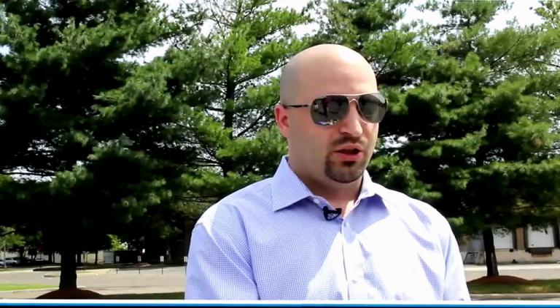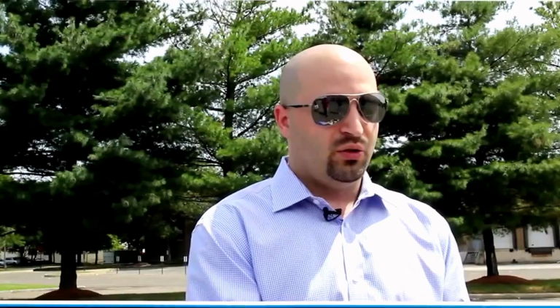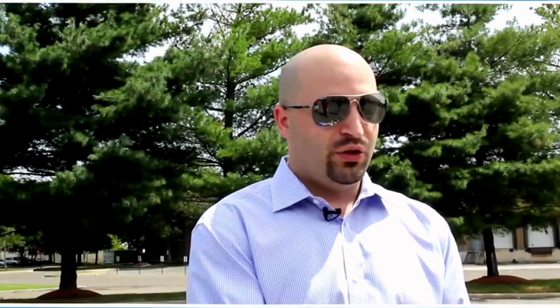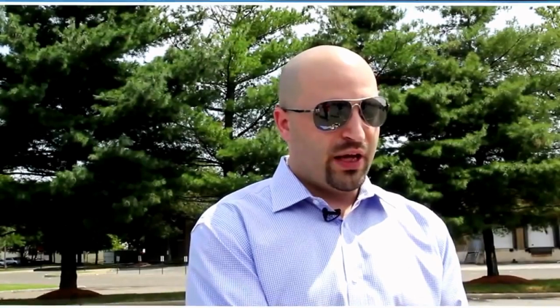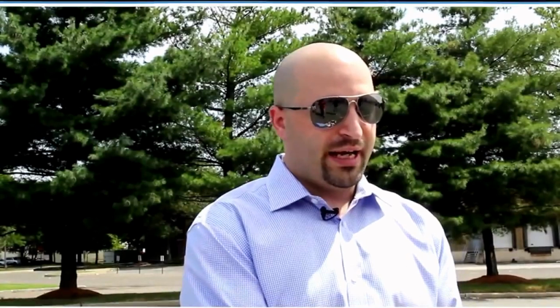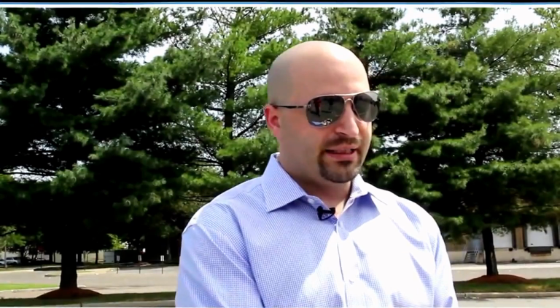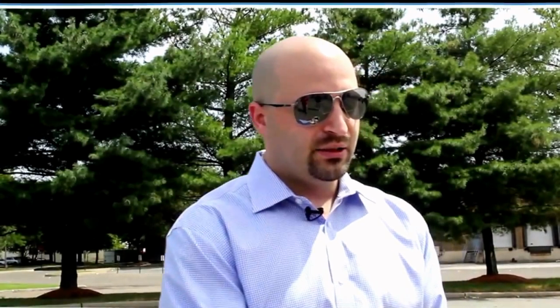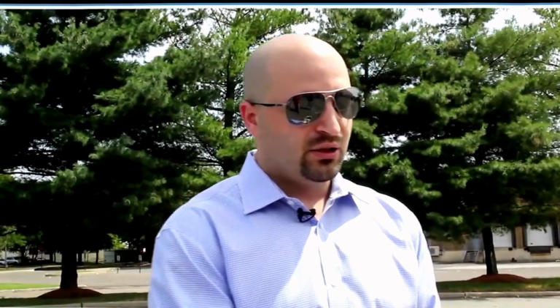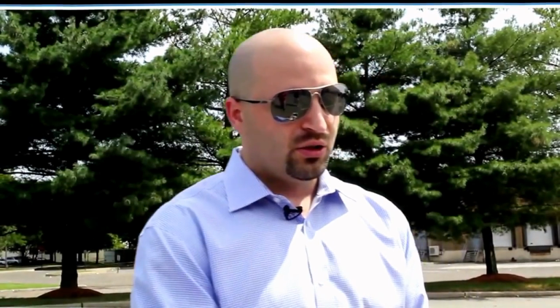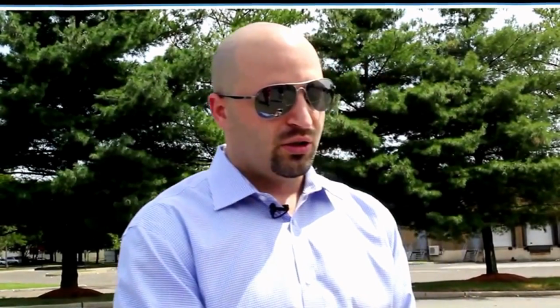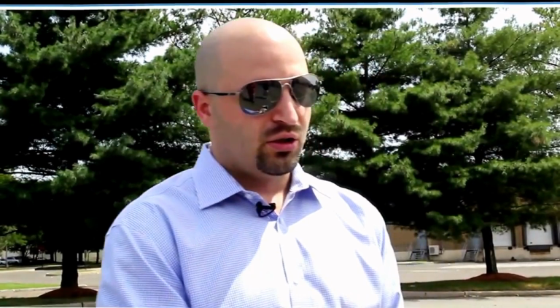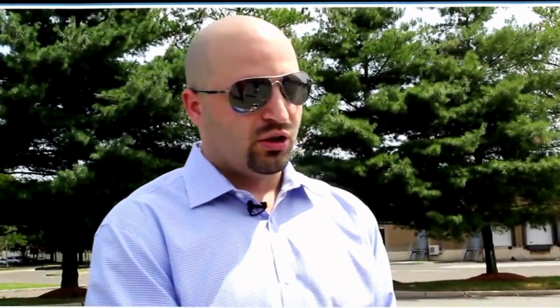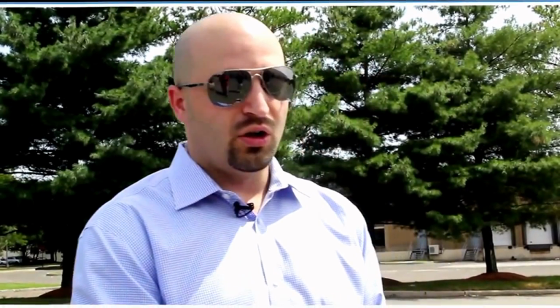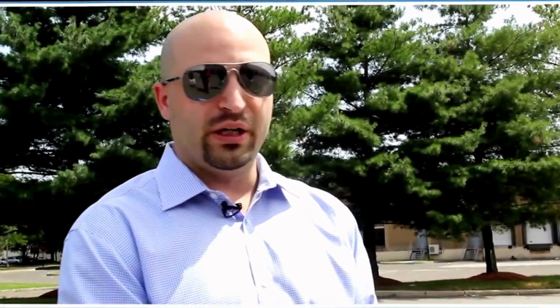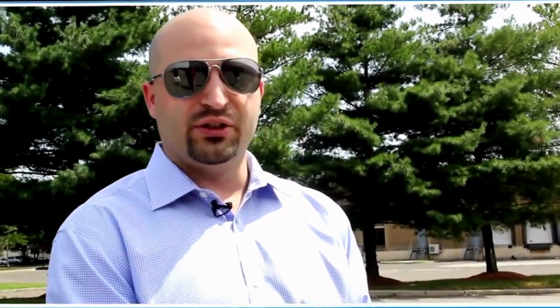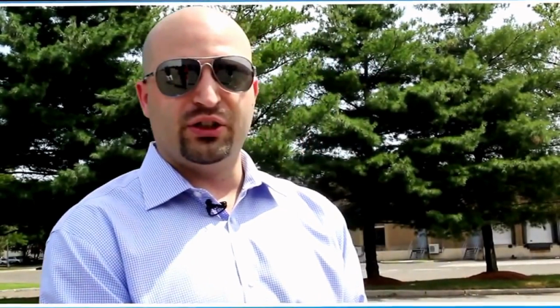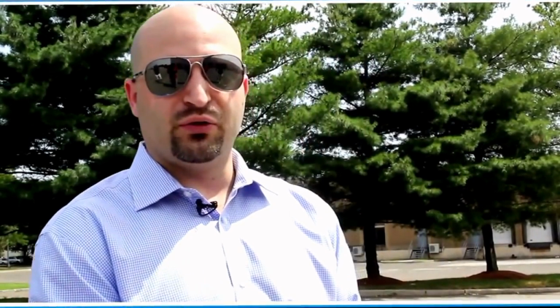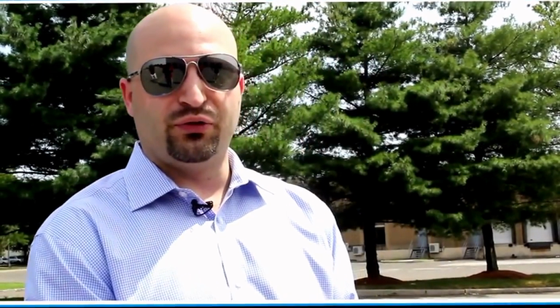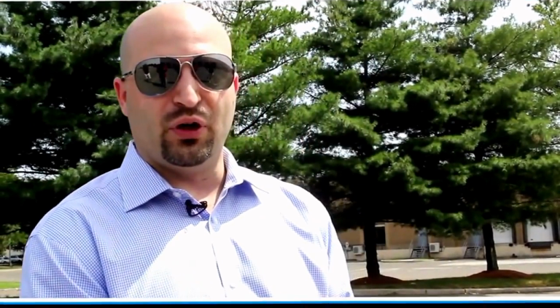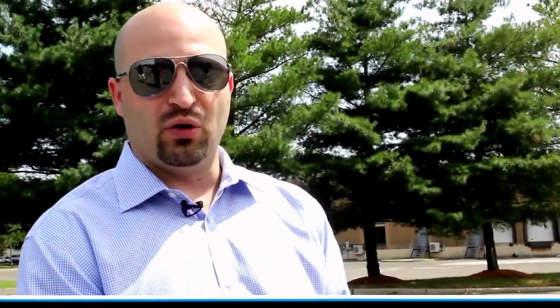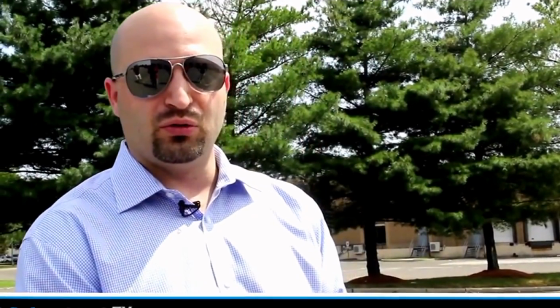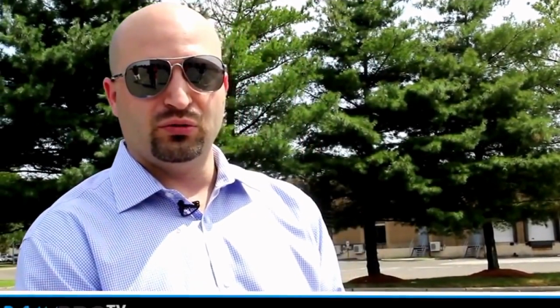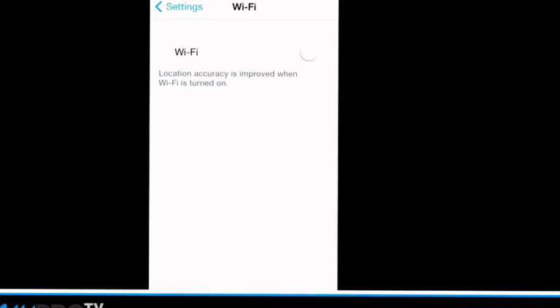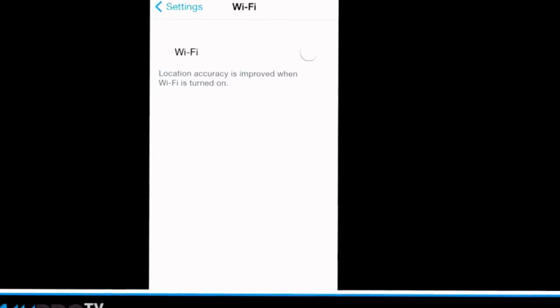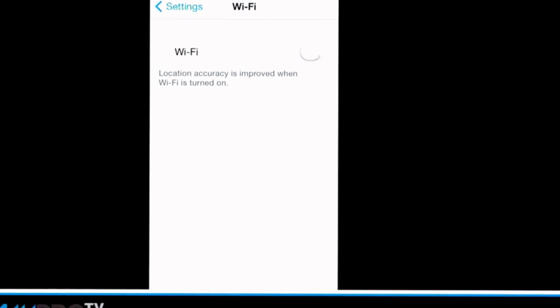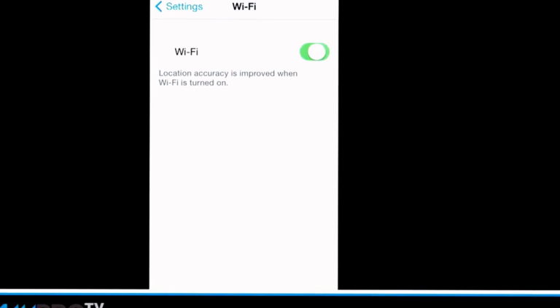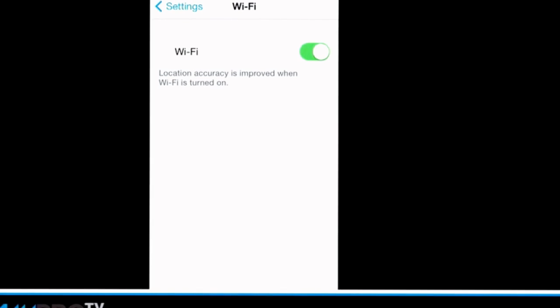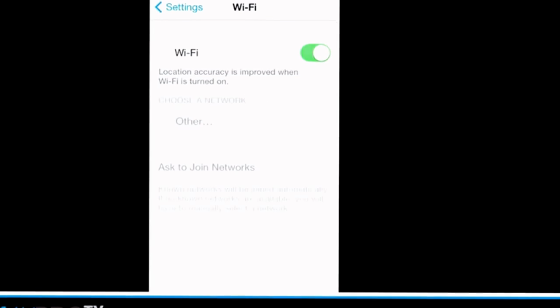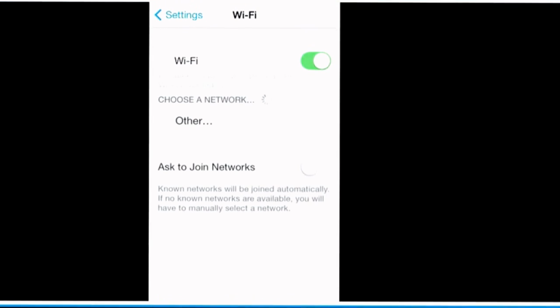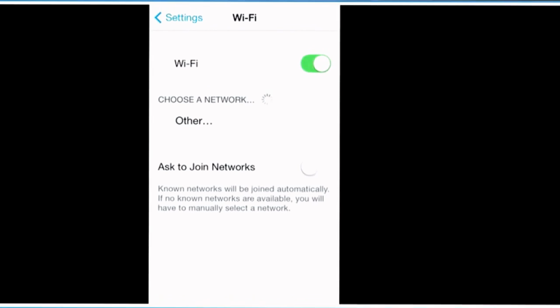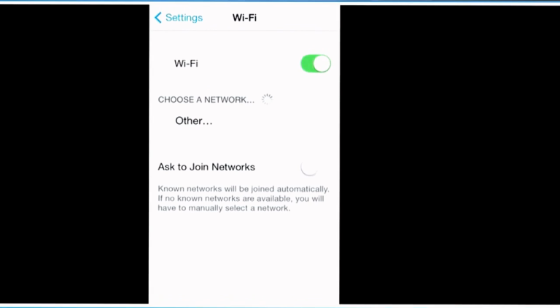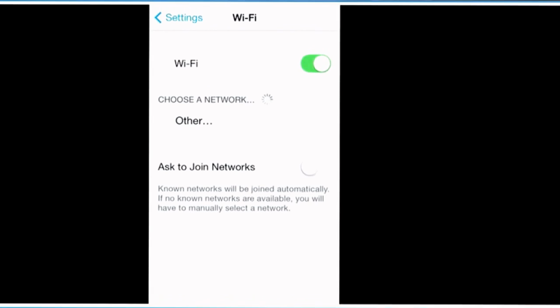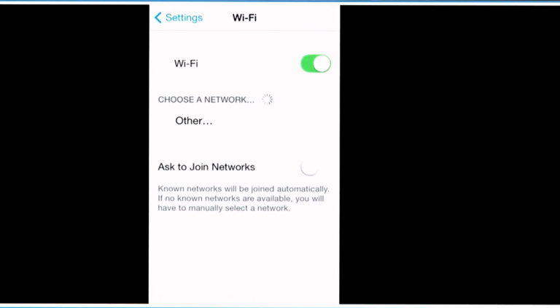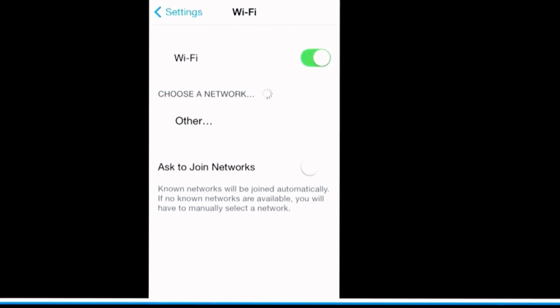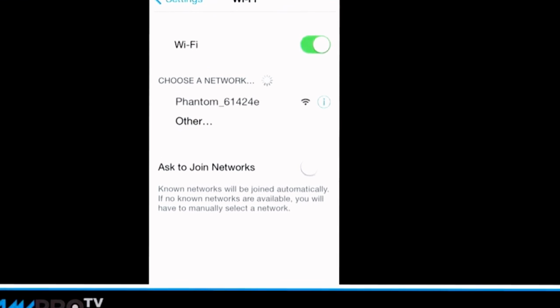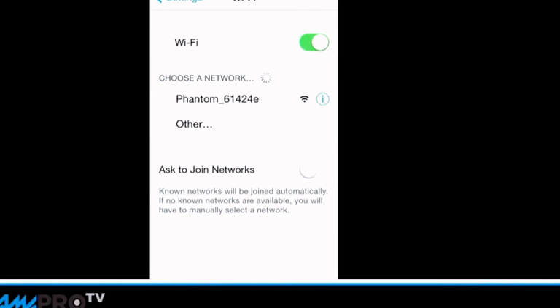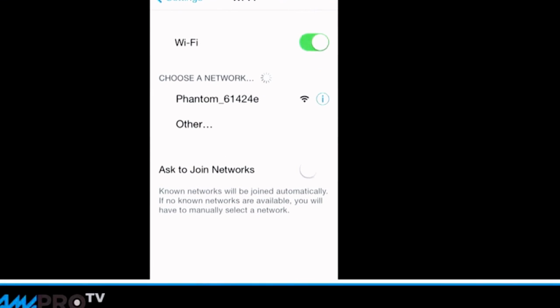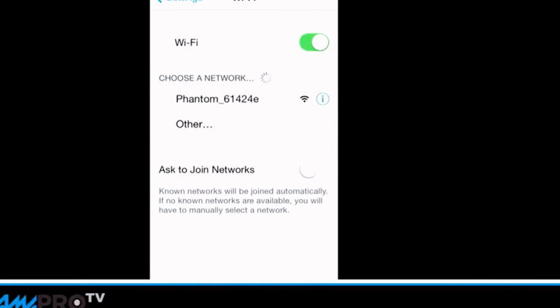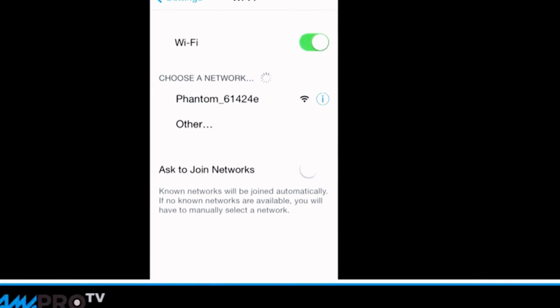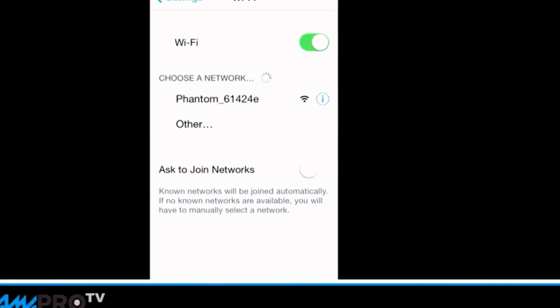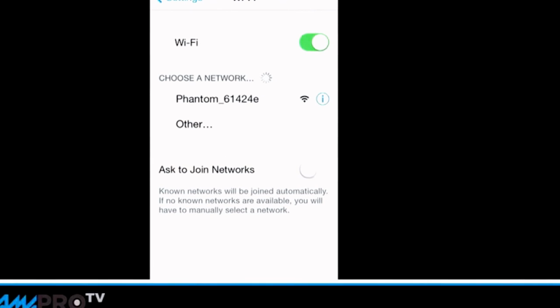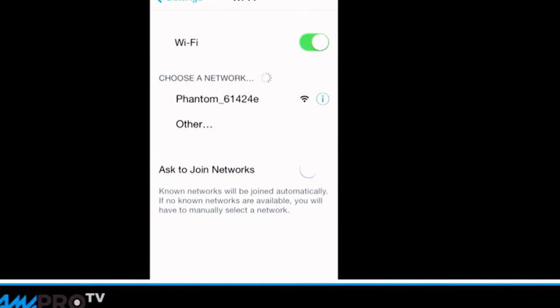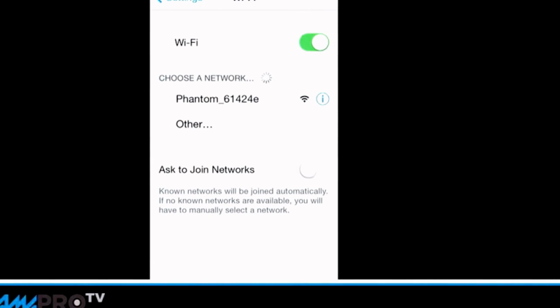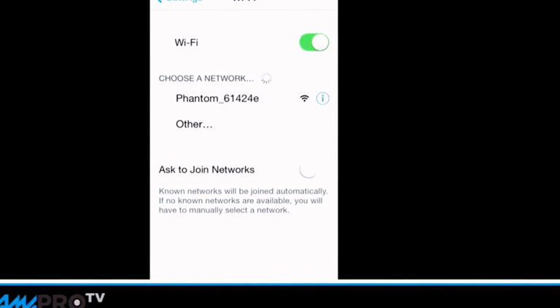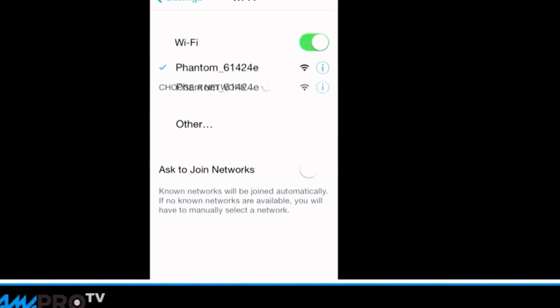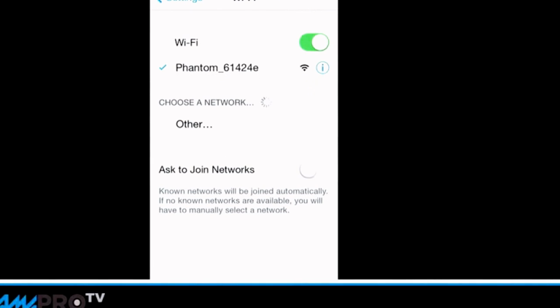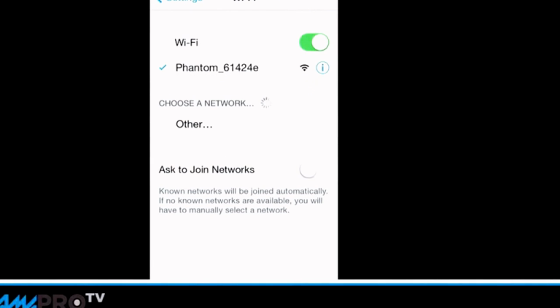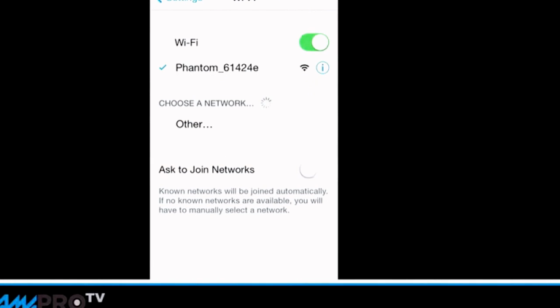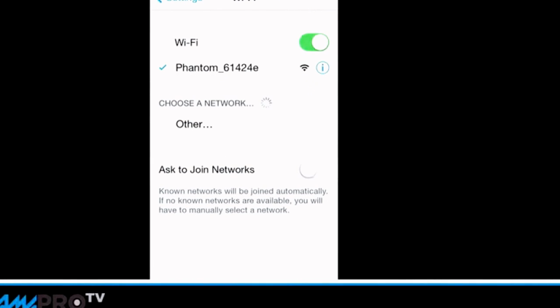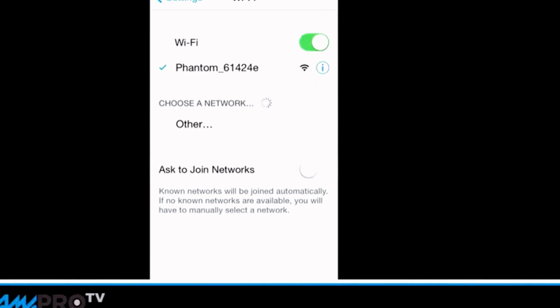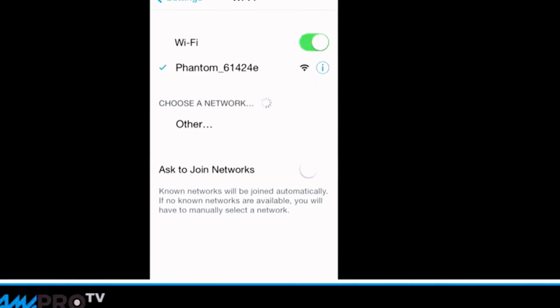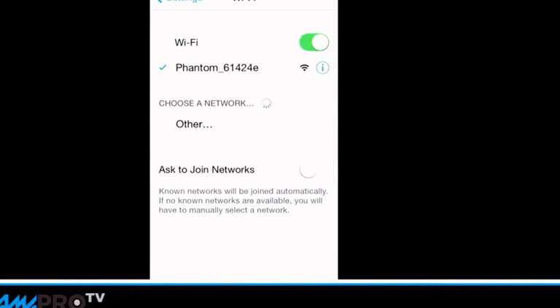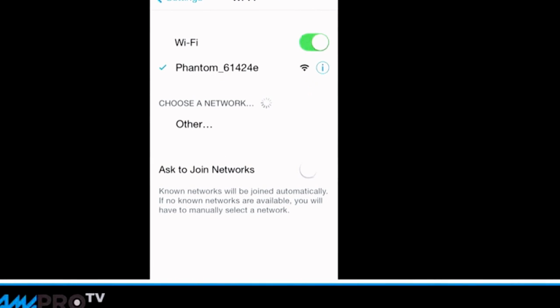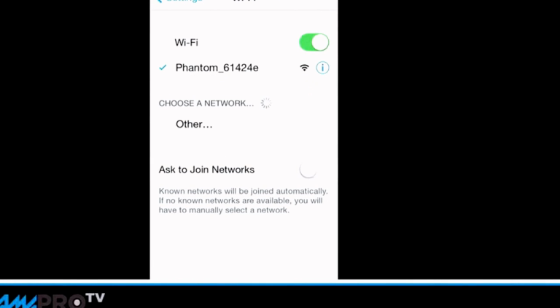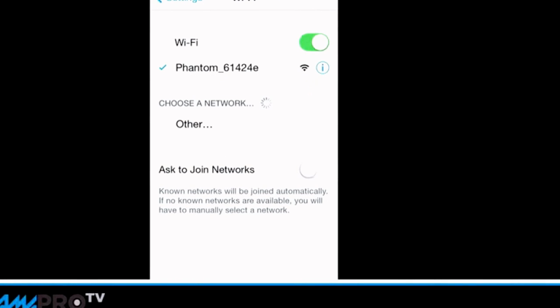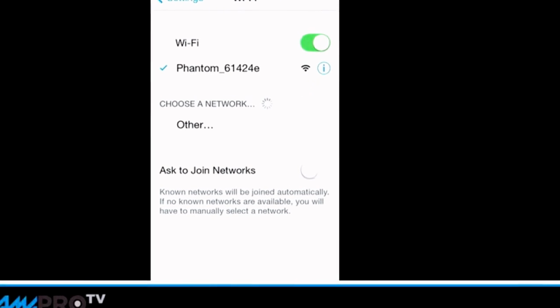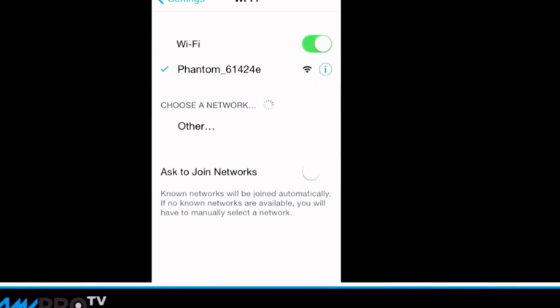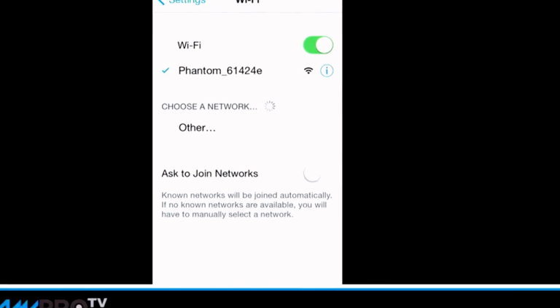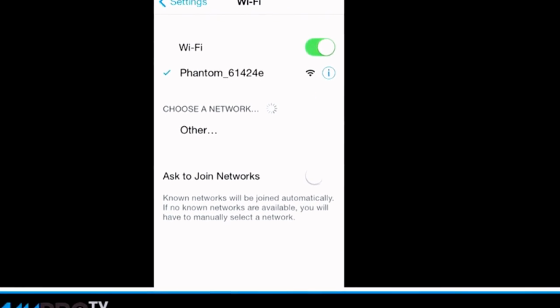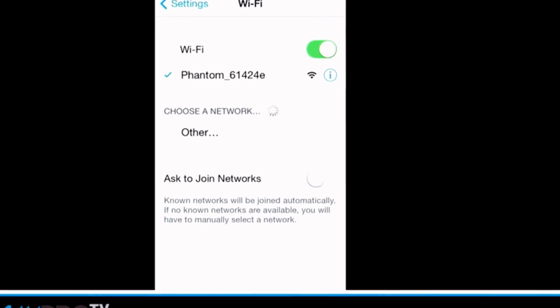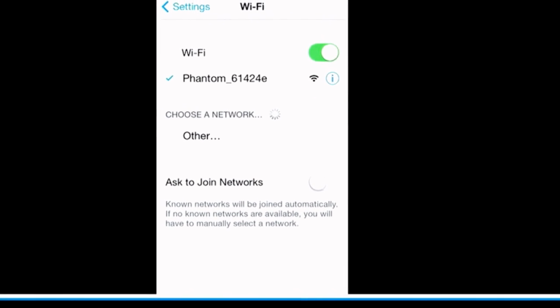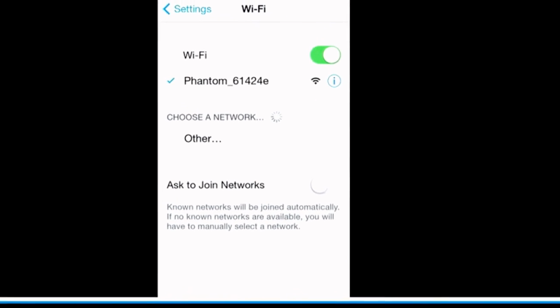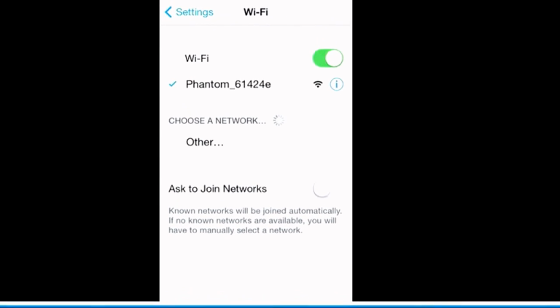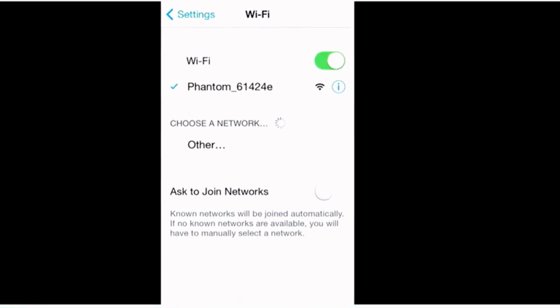You then go into your phone and go into your Wi-Fi settings, turn Wi-Fi on, and select Phantom. It has its own network.